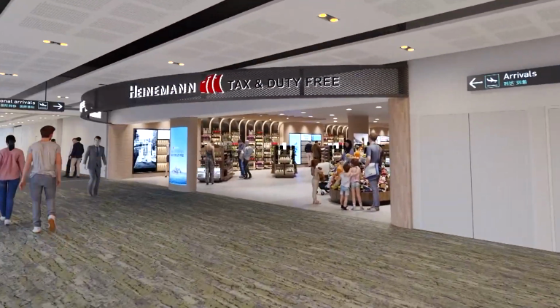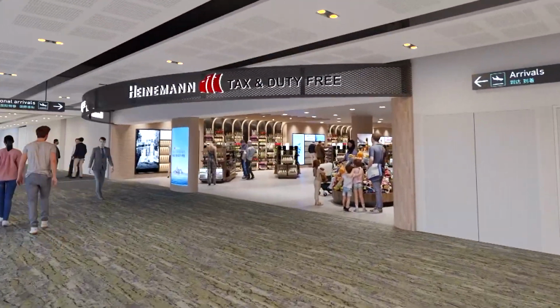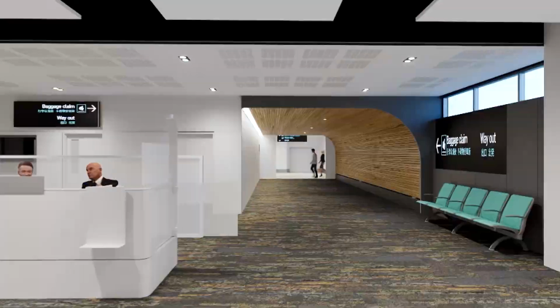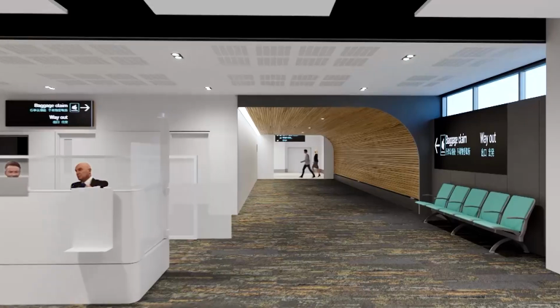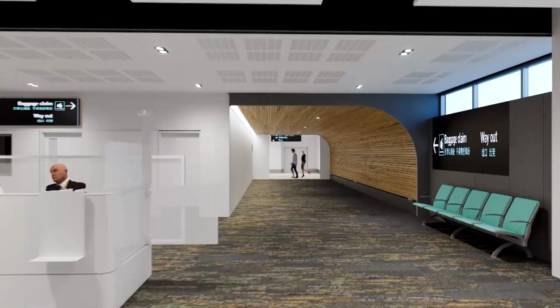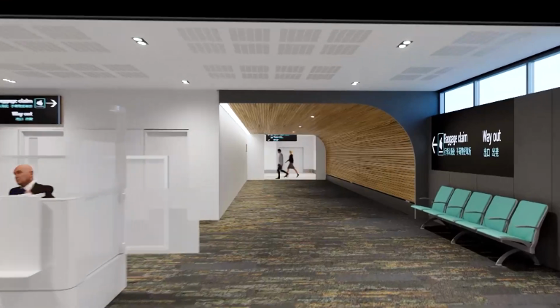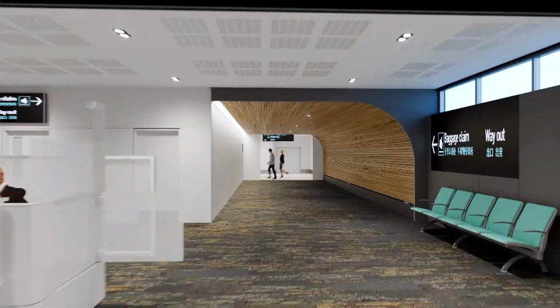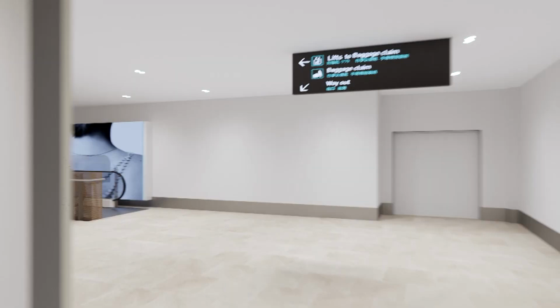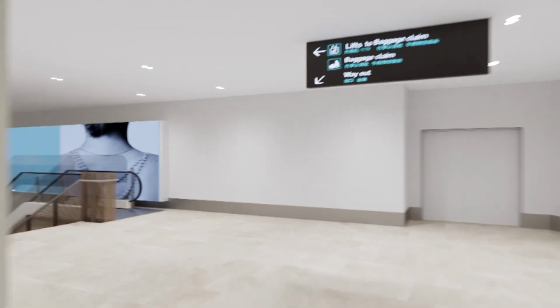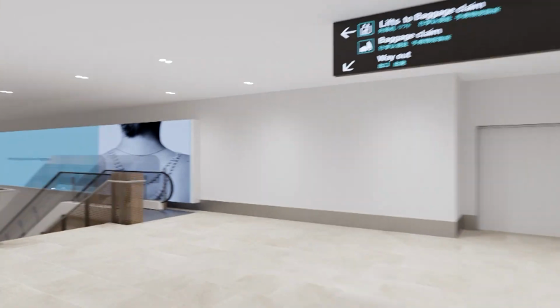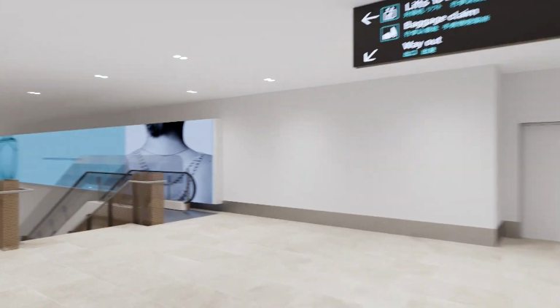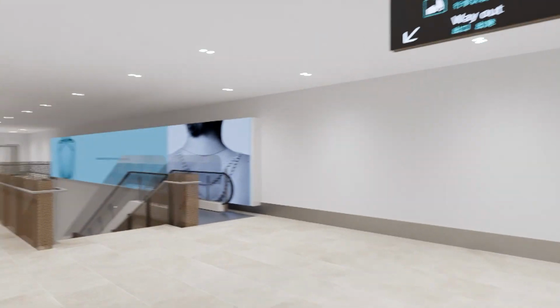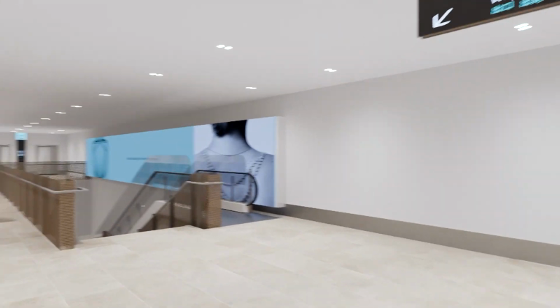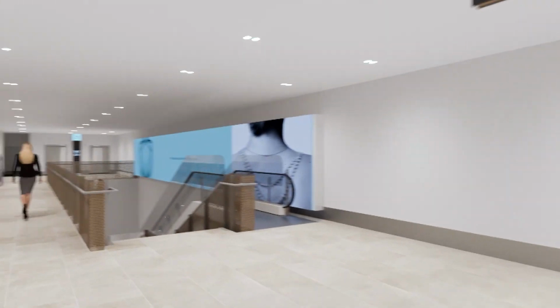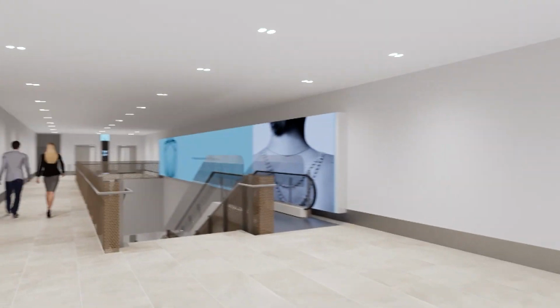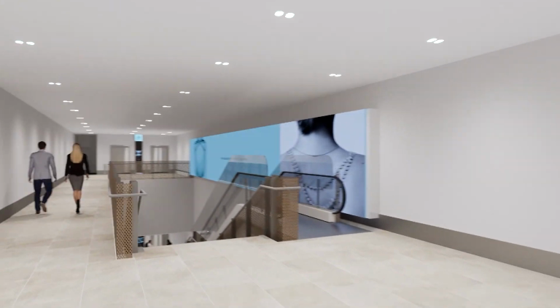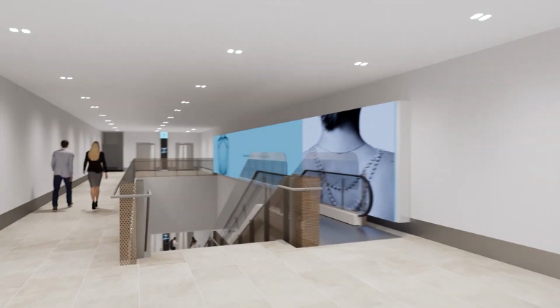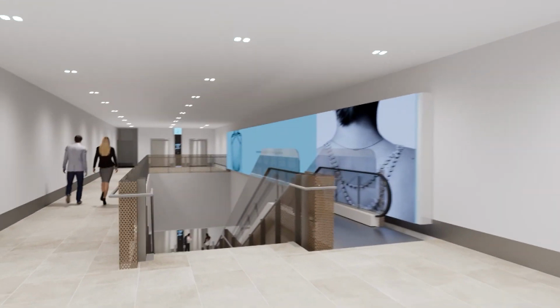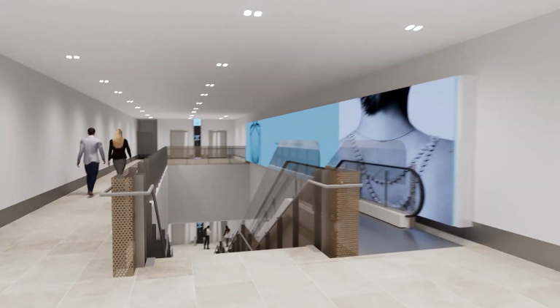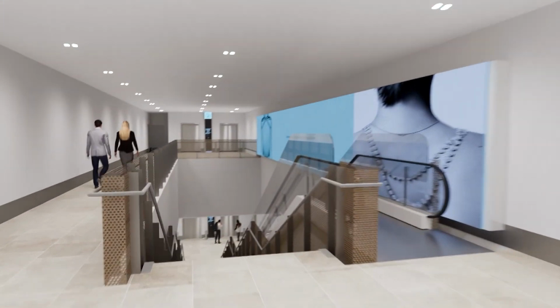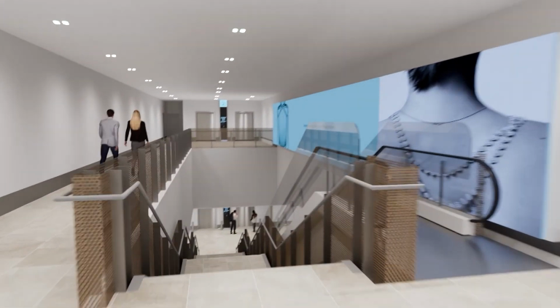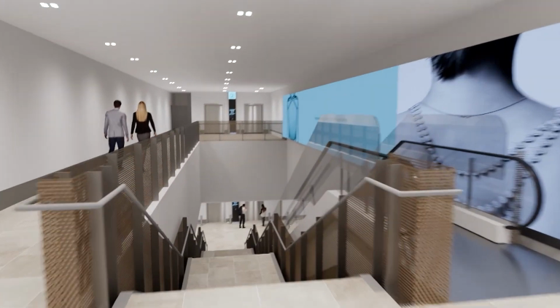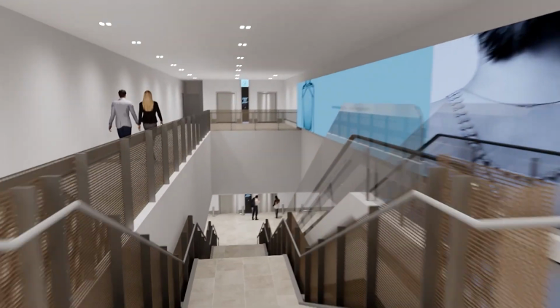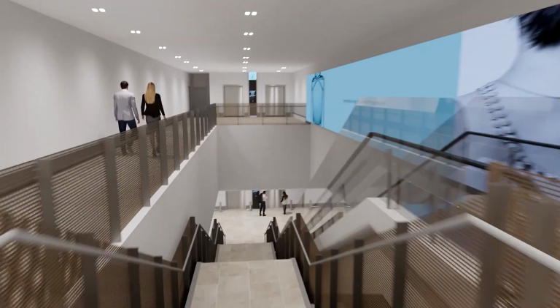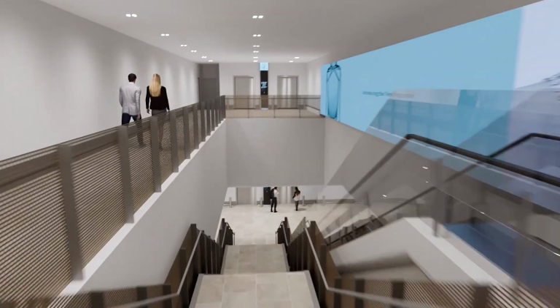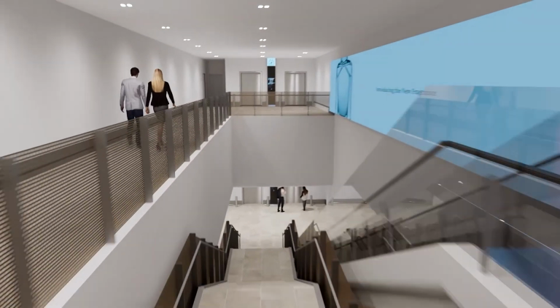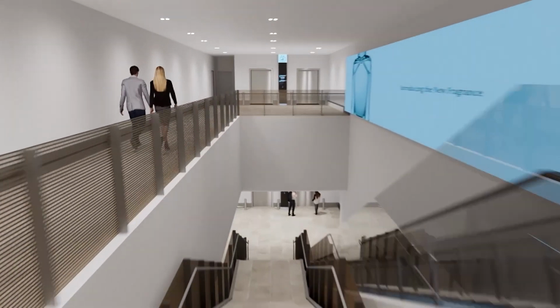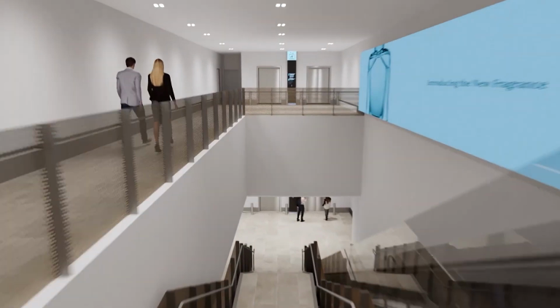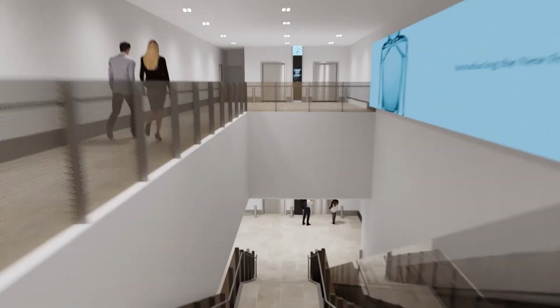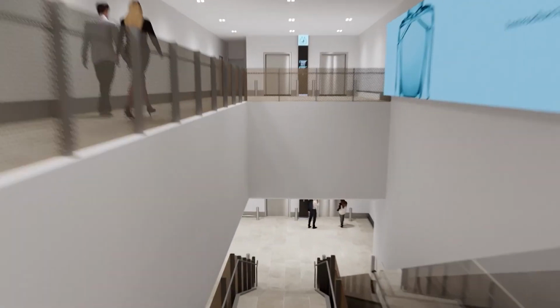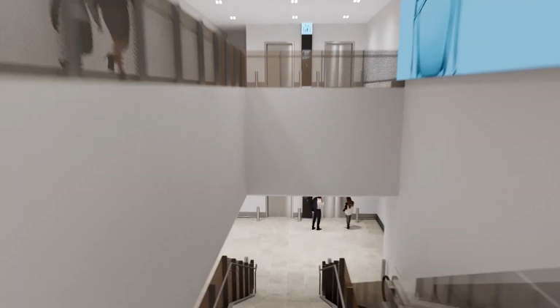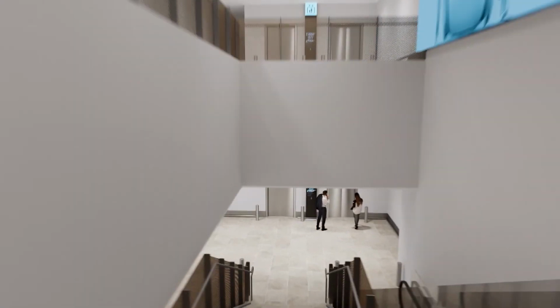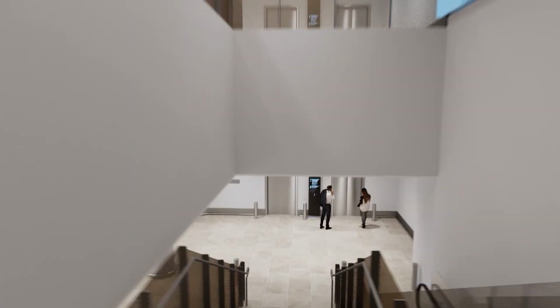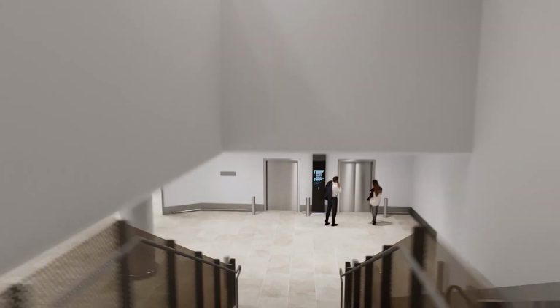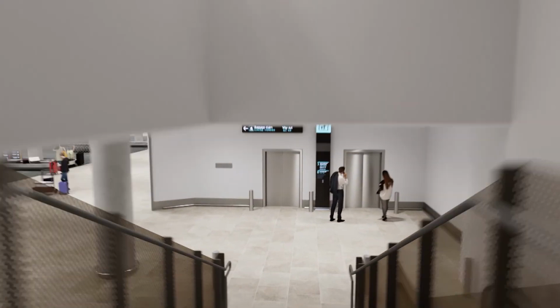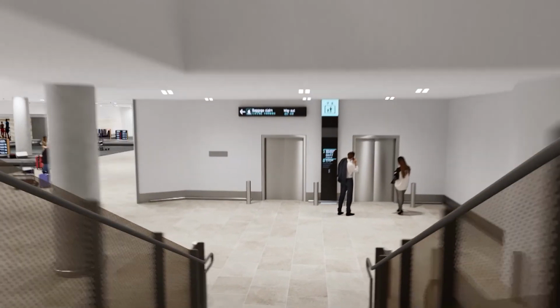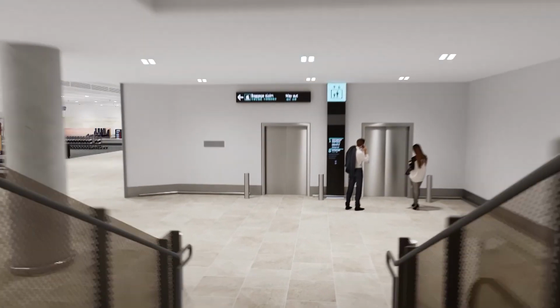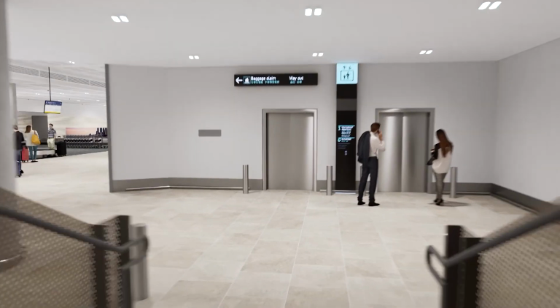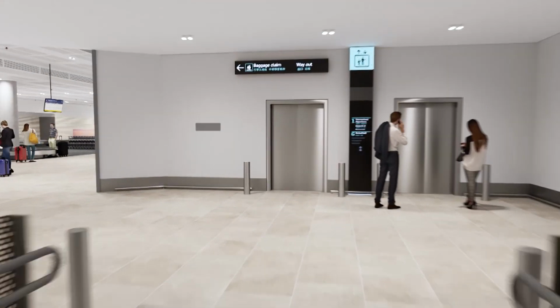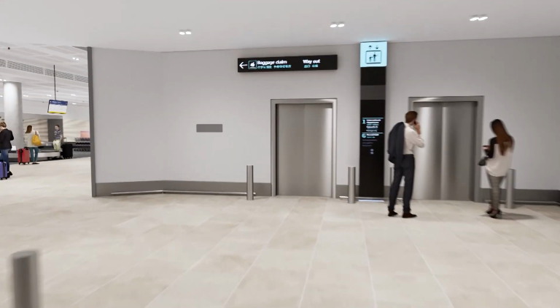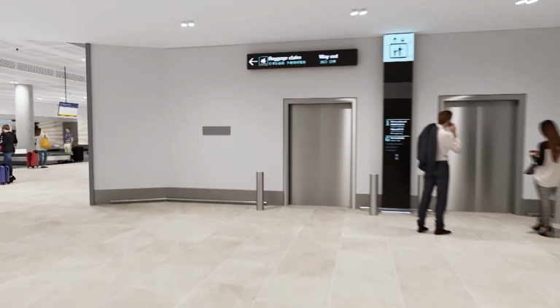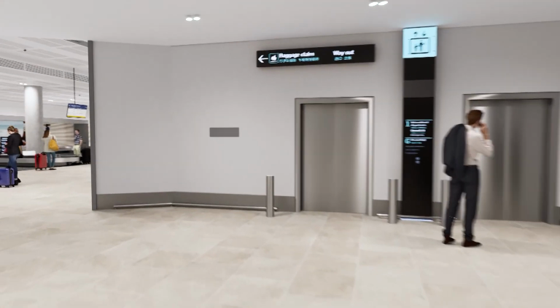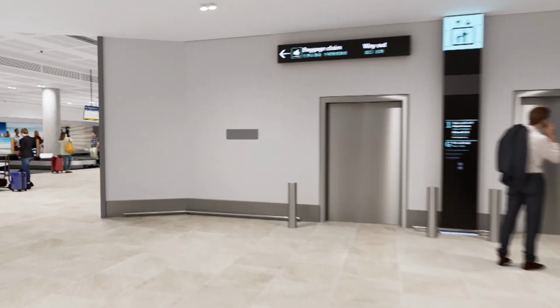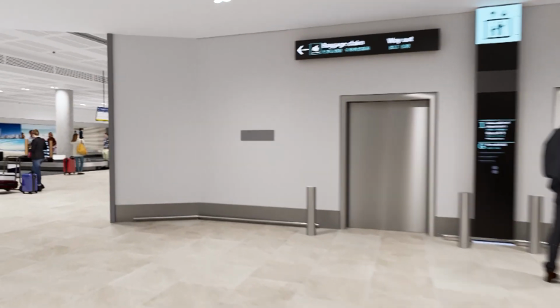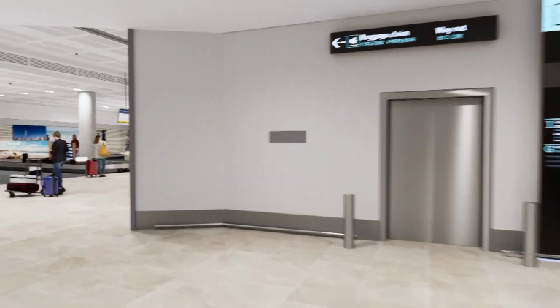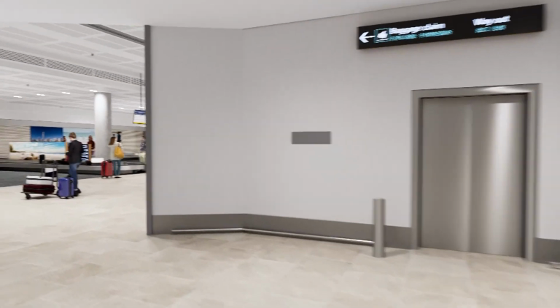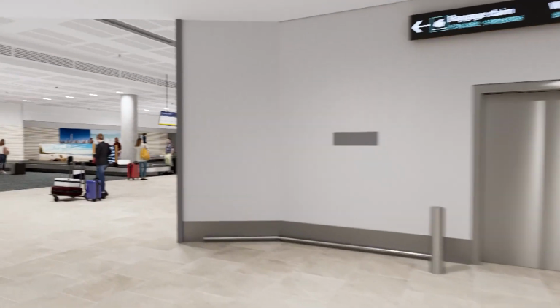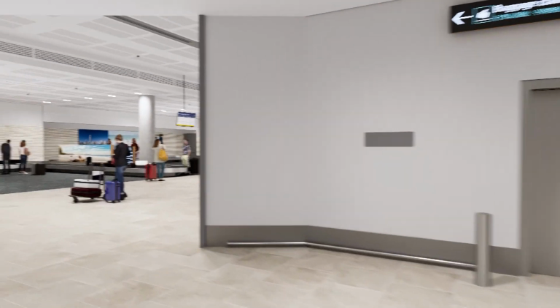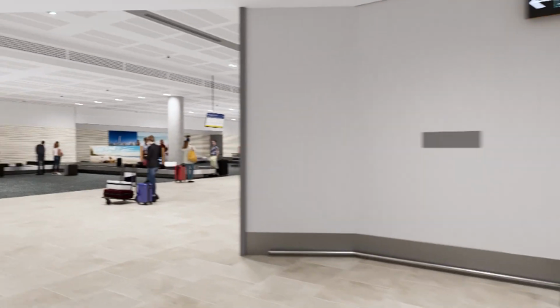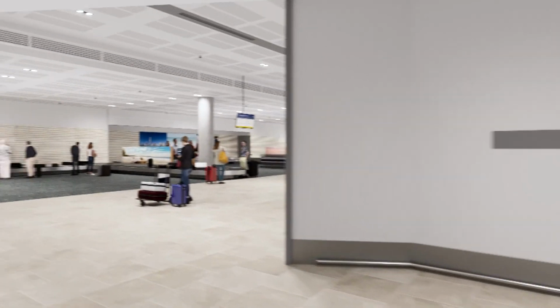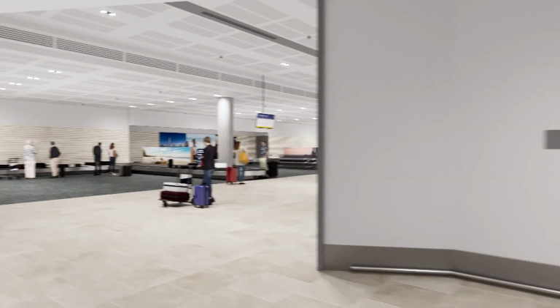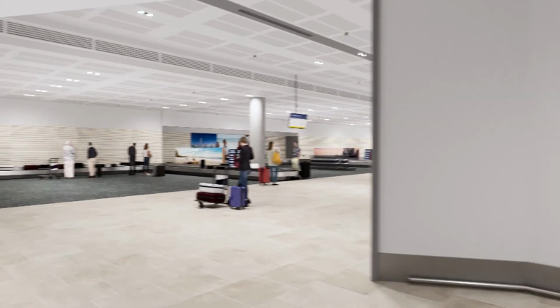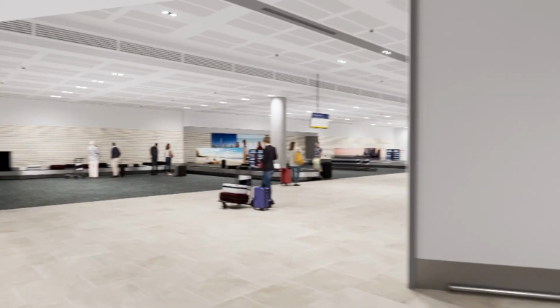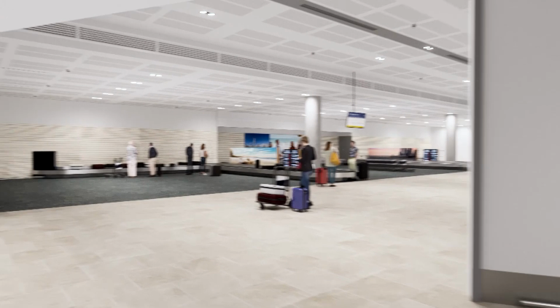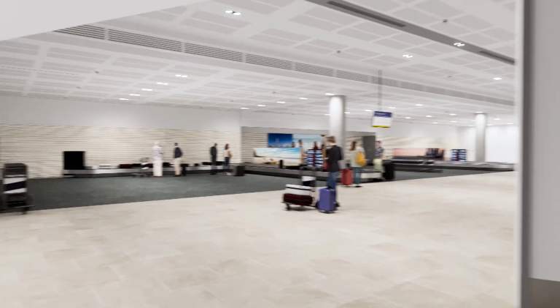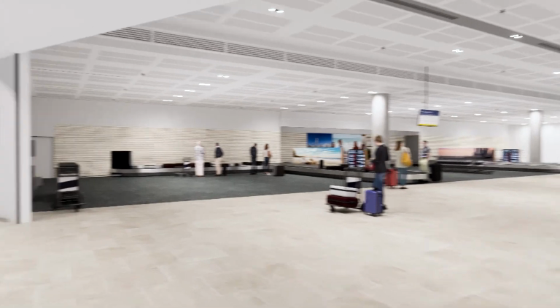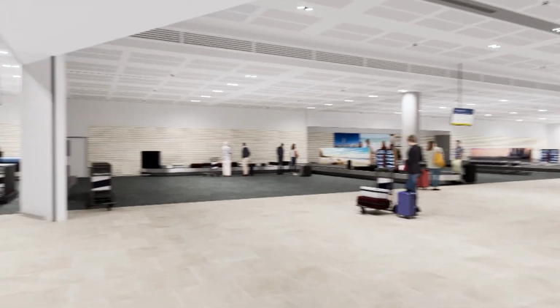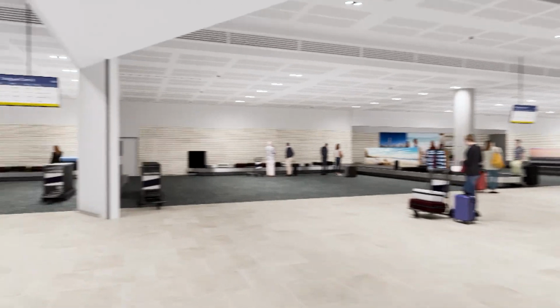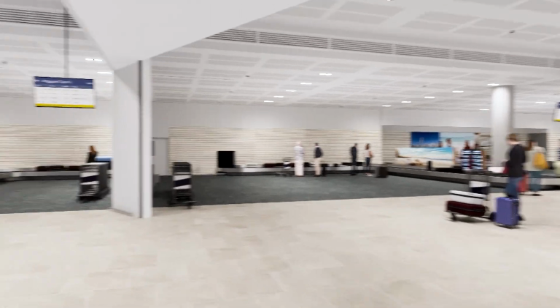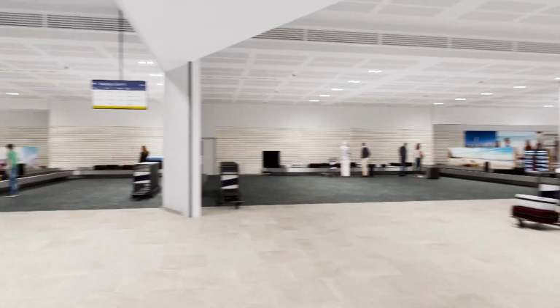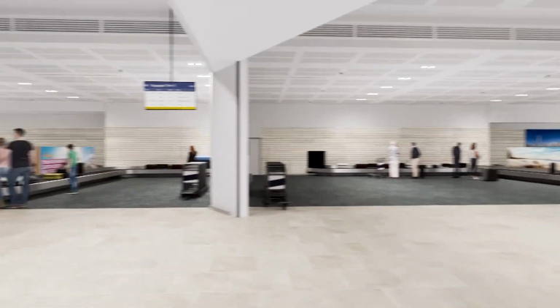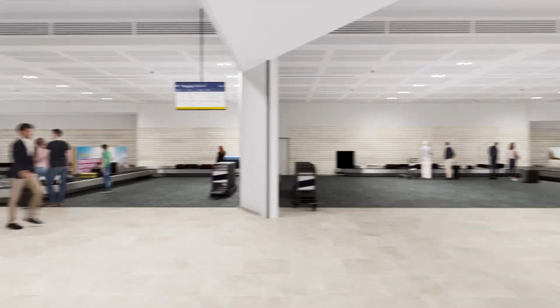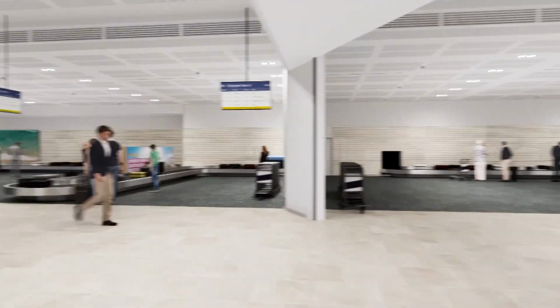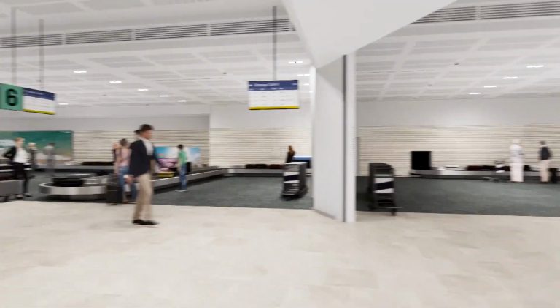We're already Australia's sixth busiest airport. This will see more opportunity to connect flights into the Gold Coast.